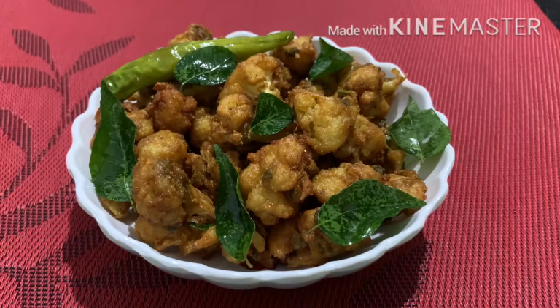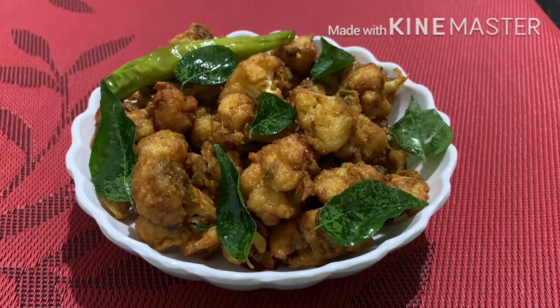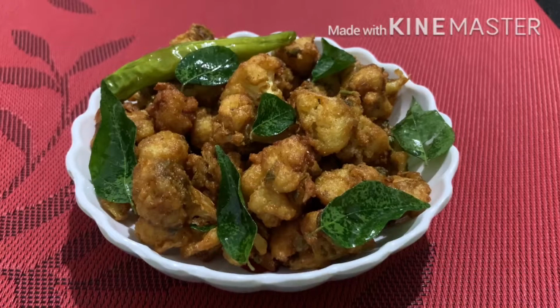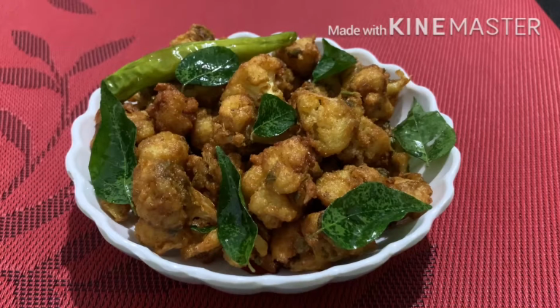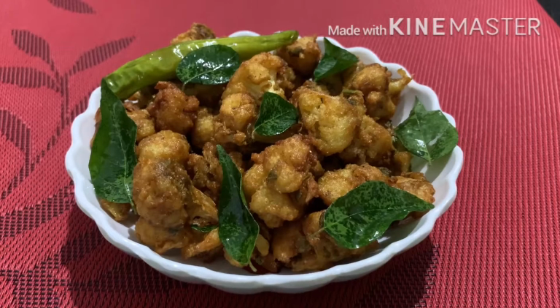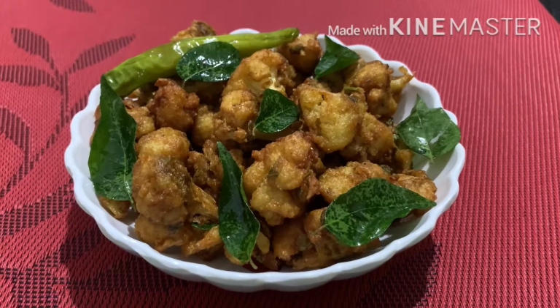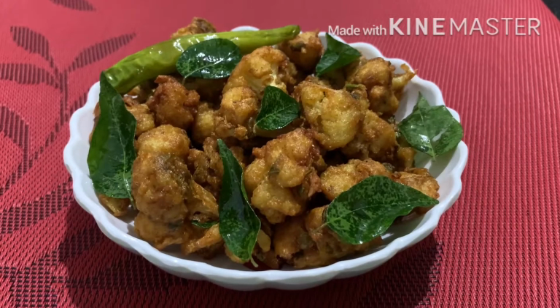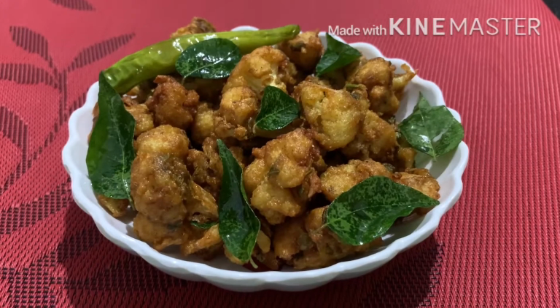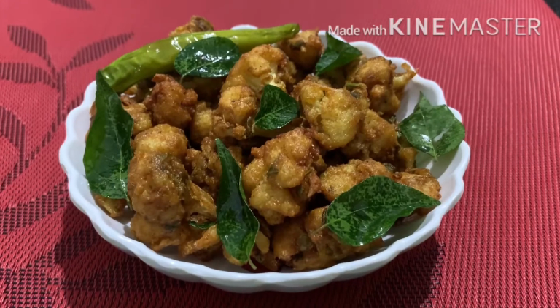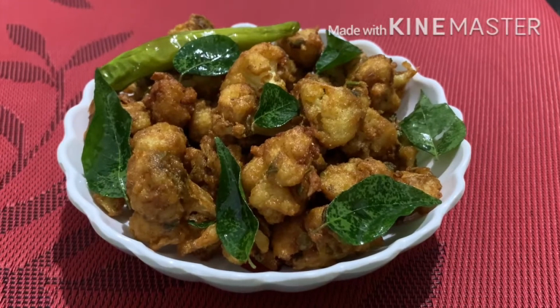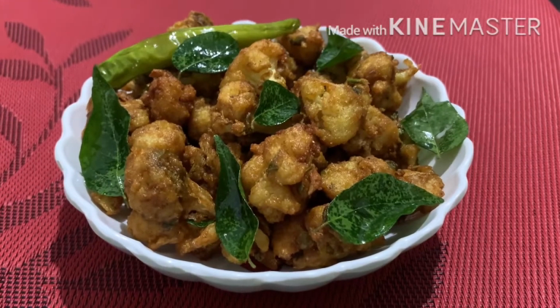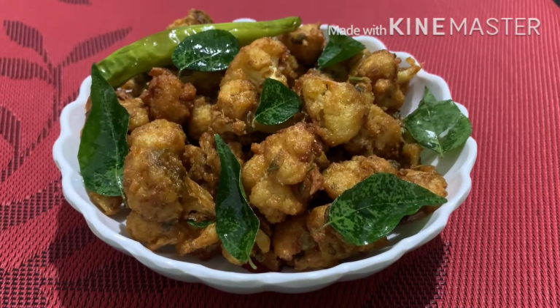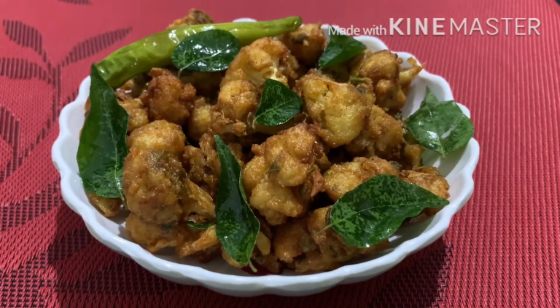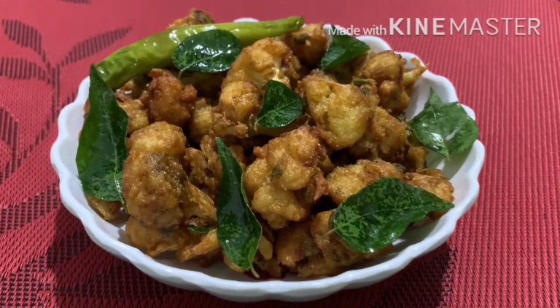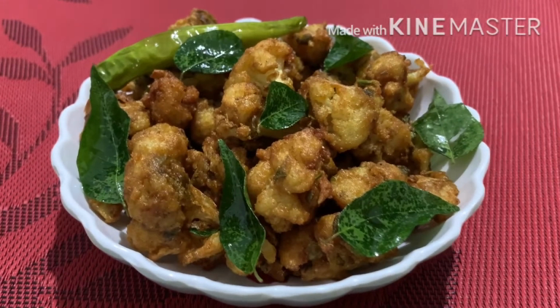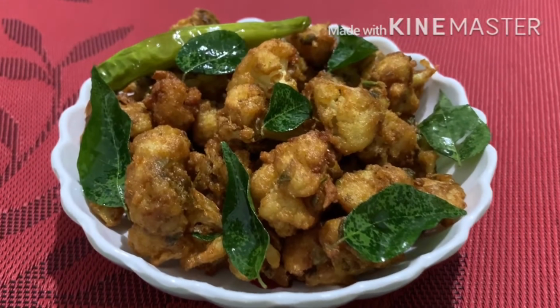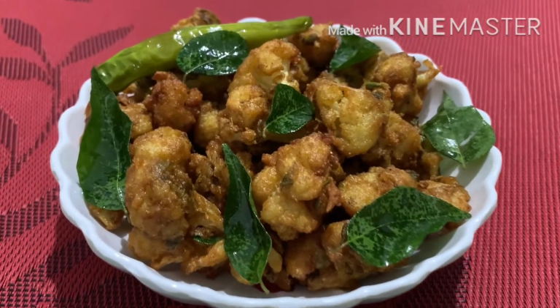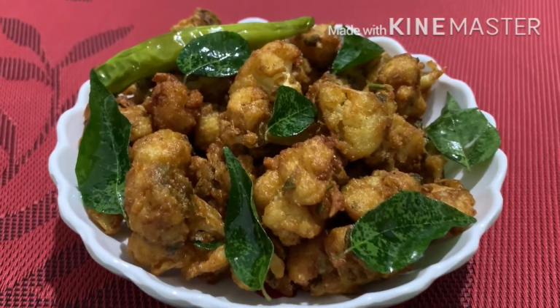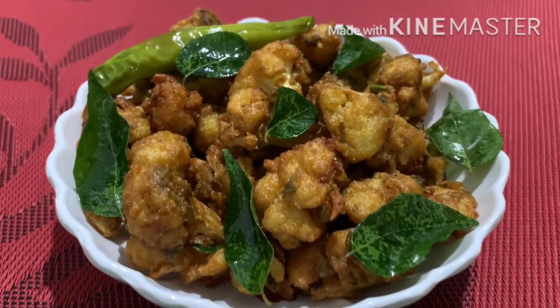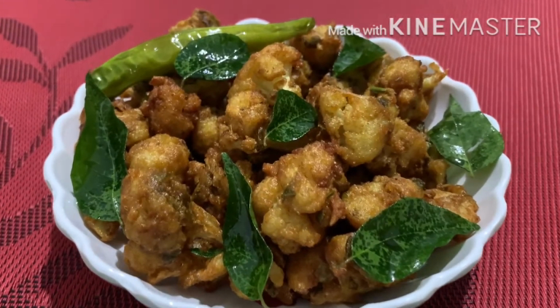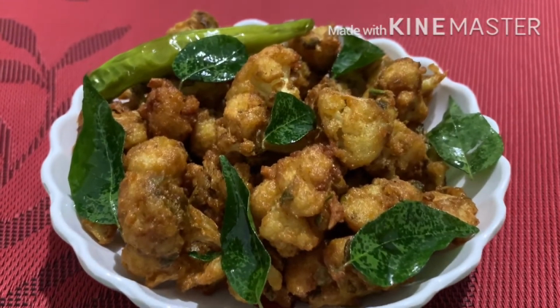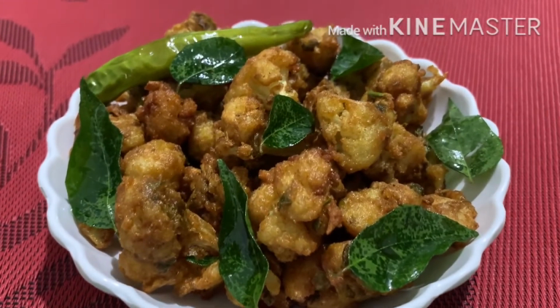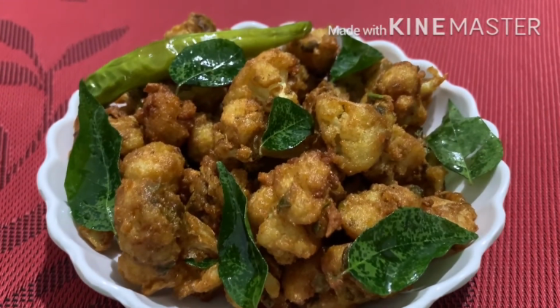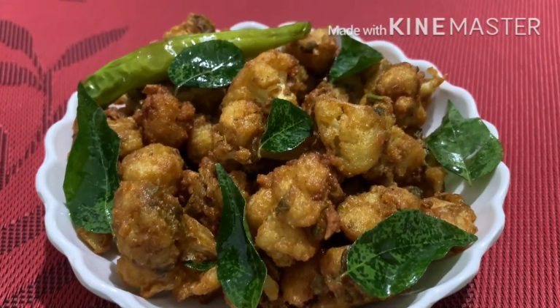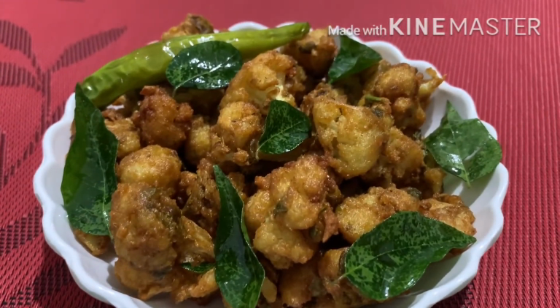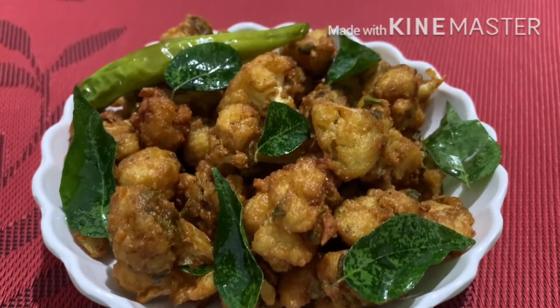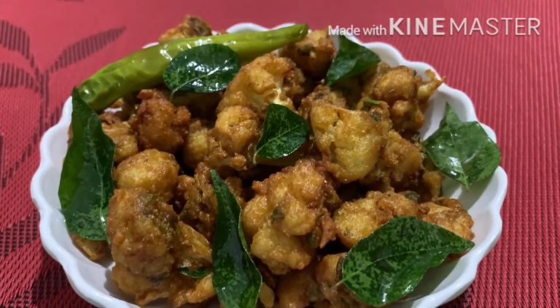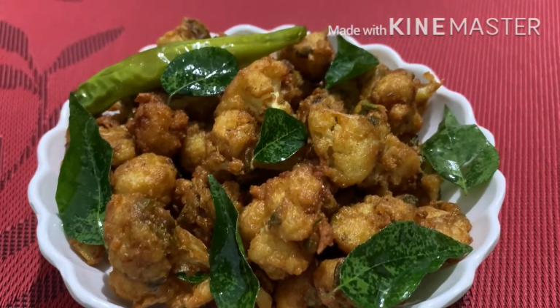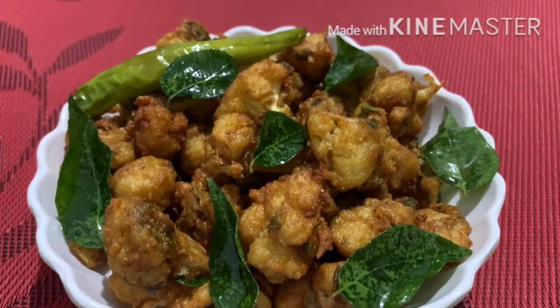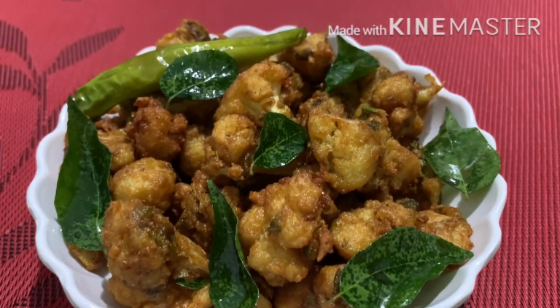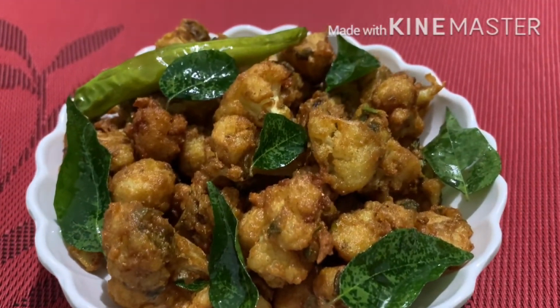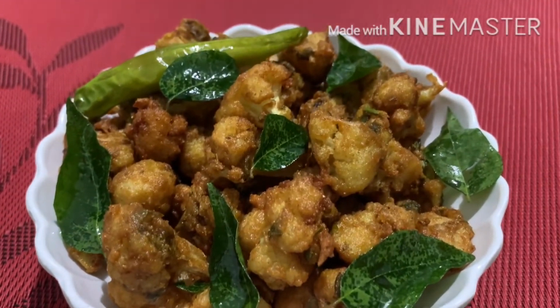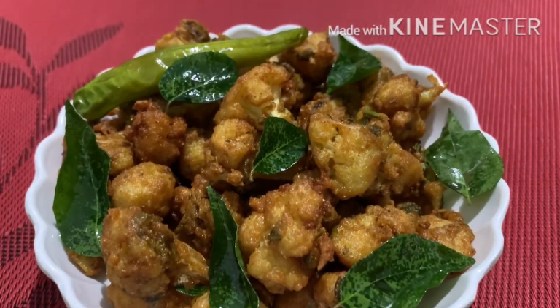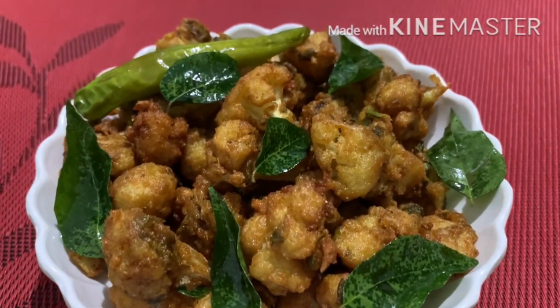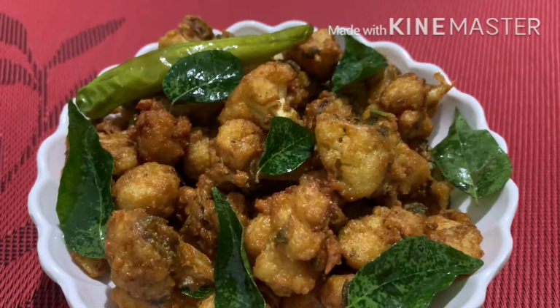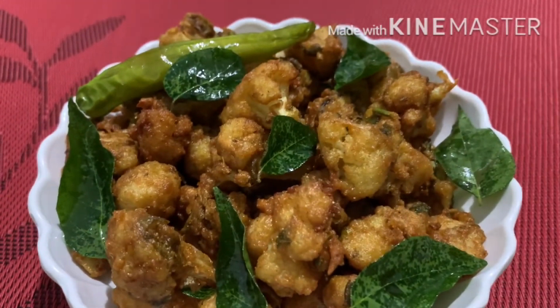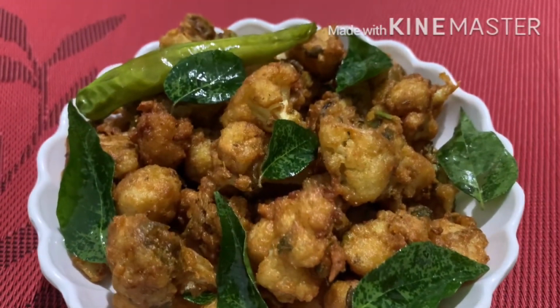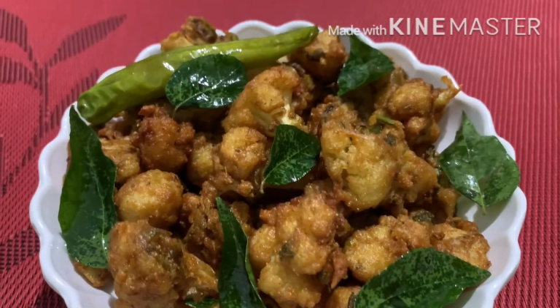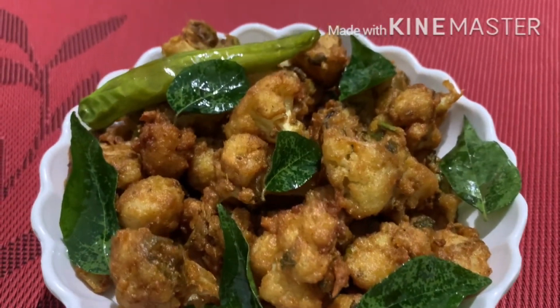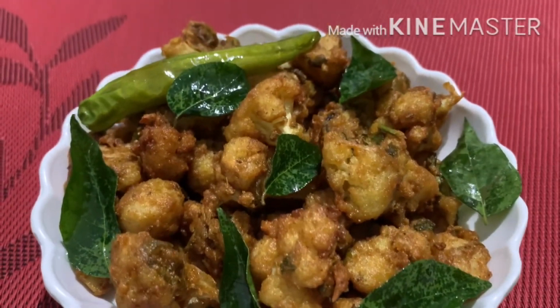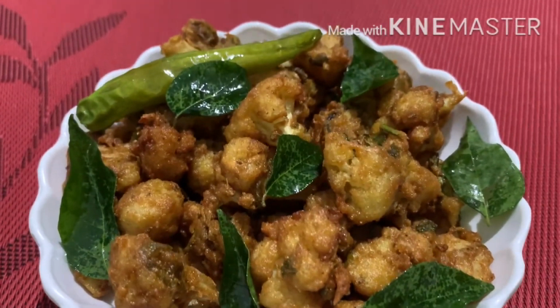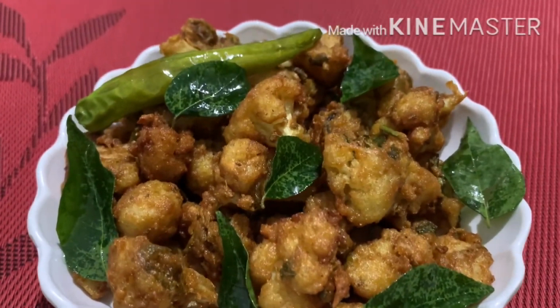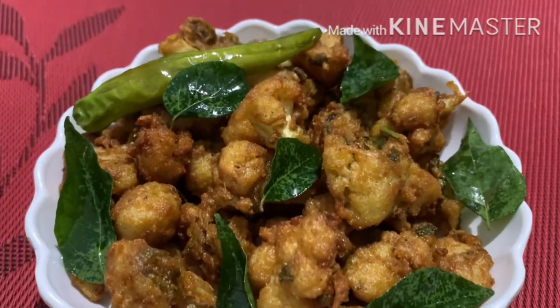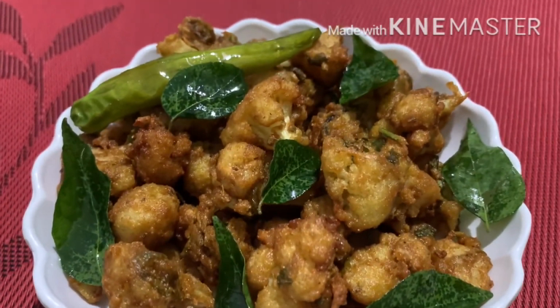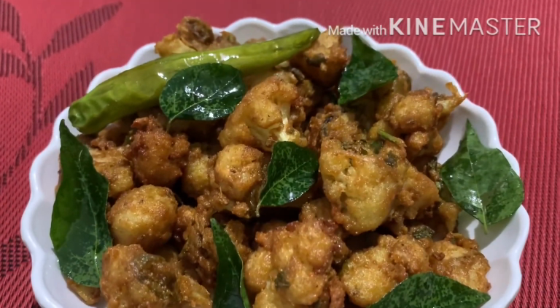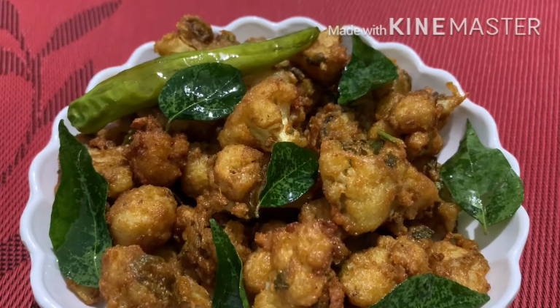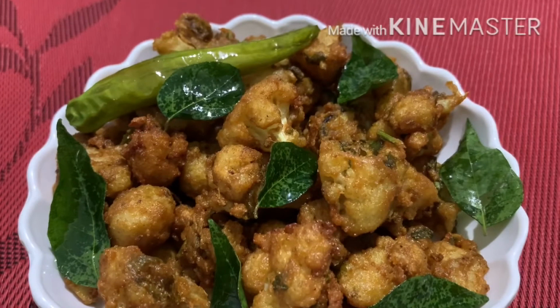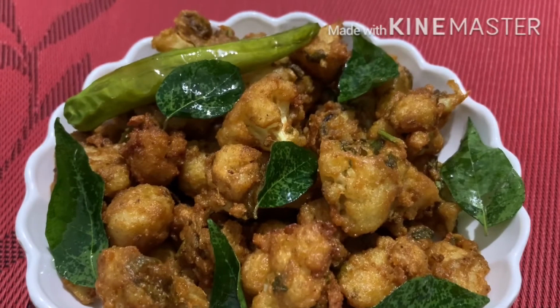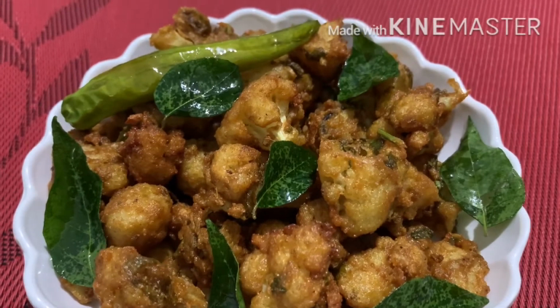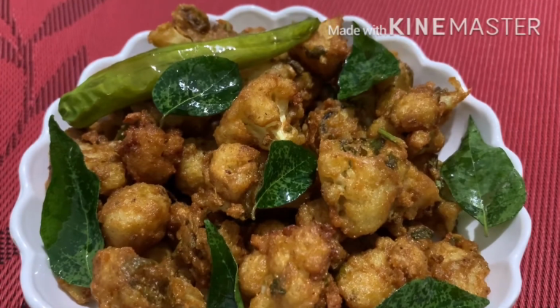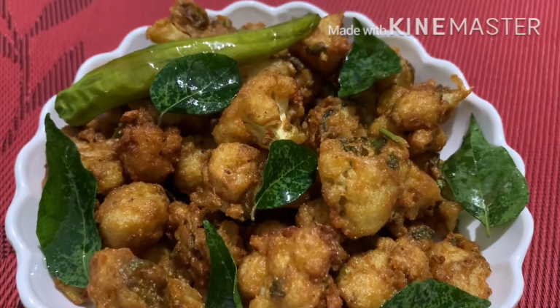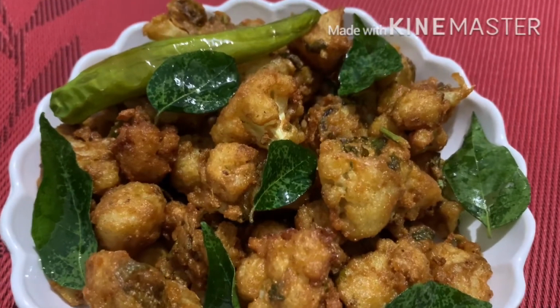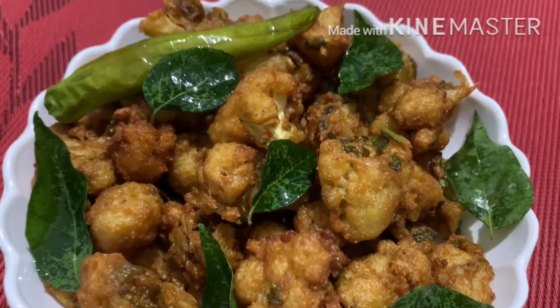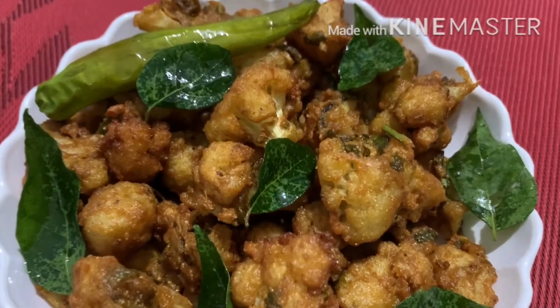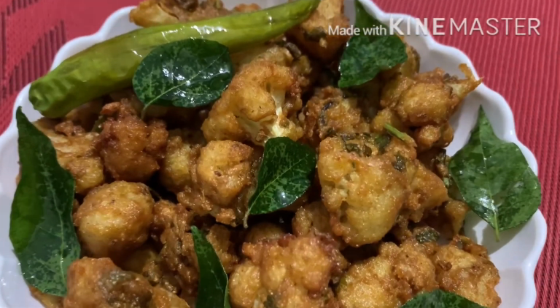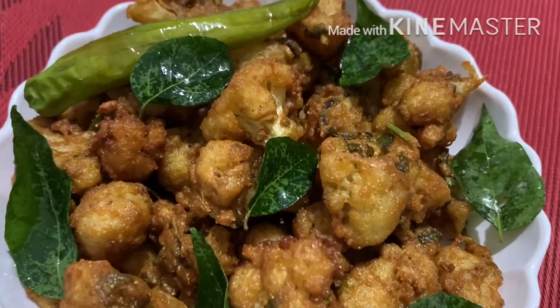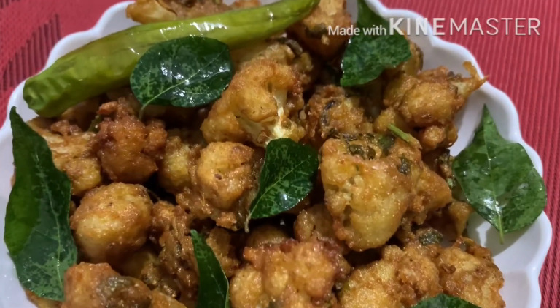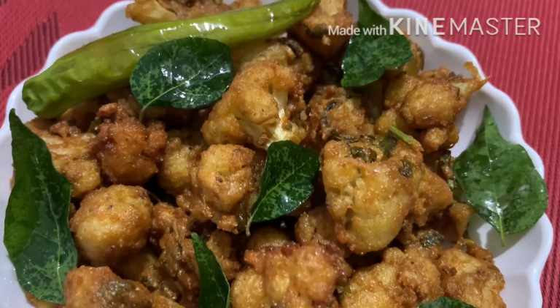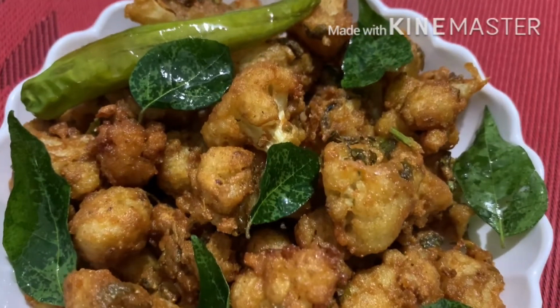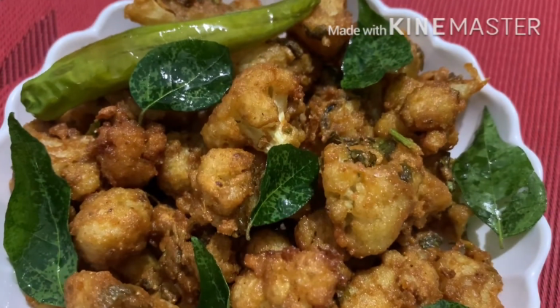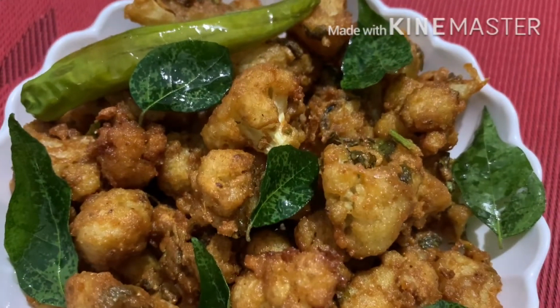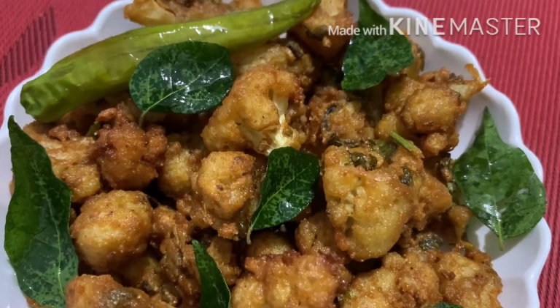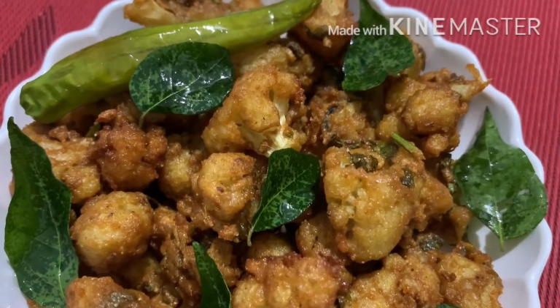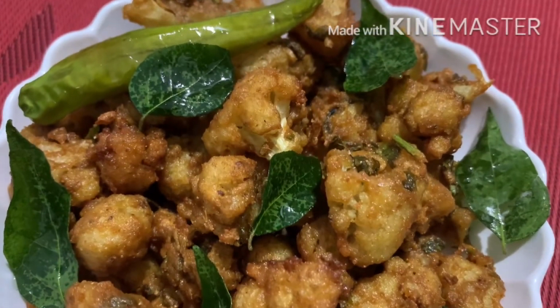Hello friends! Welcome back to my channel! Today's recipe is how crispy and tasty Gobi 65 is prepared in the restaurant style.